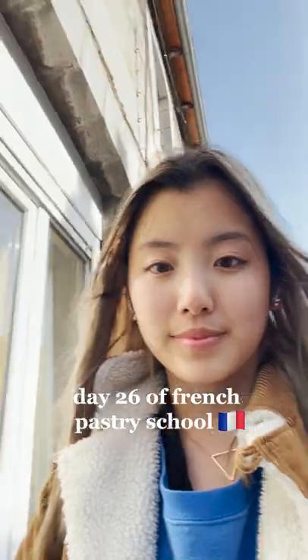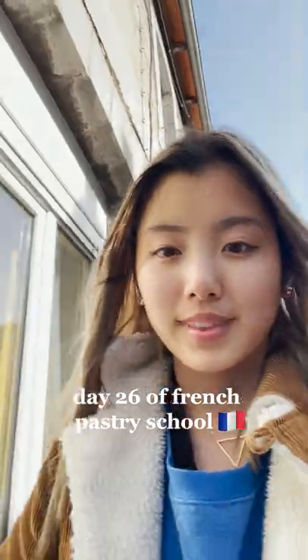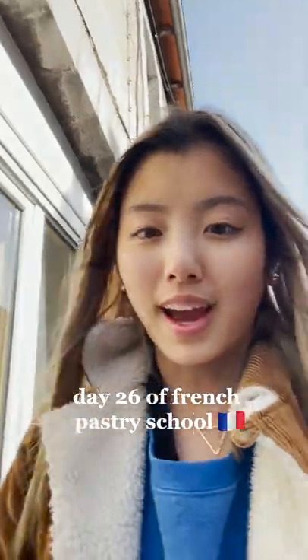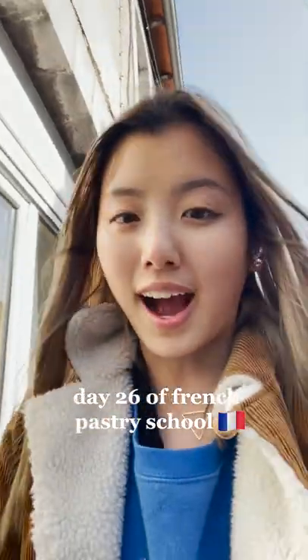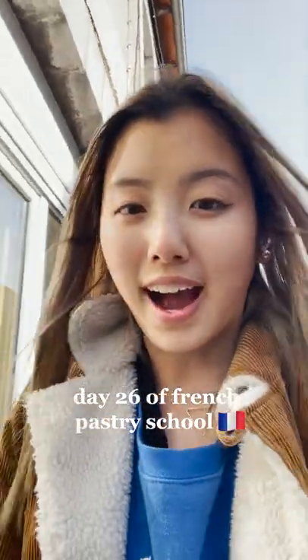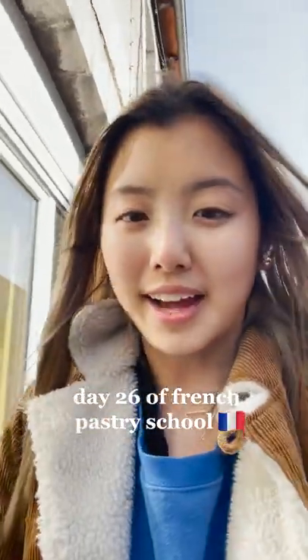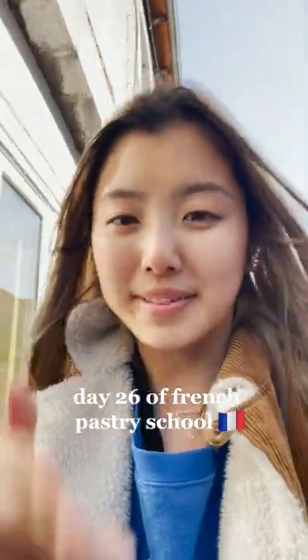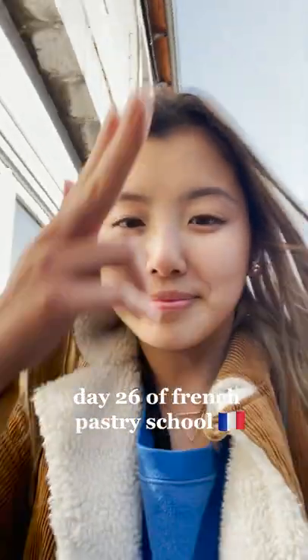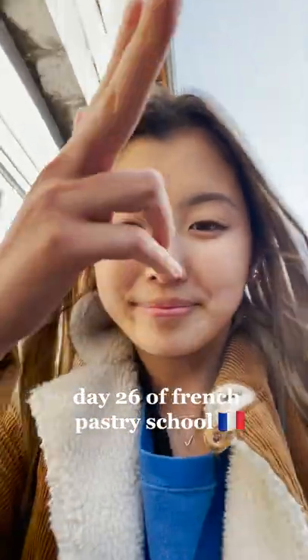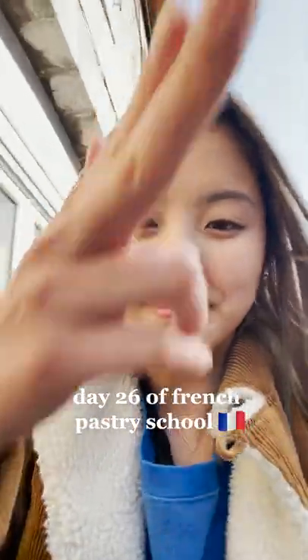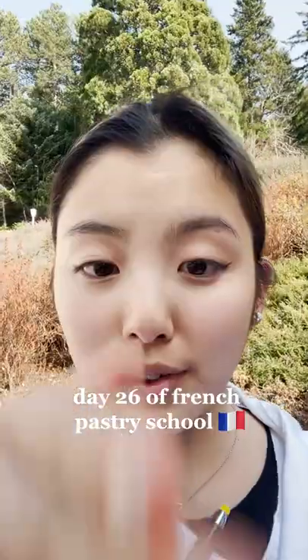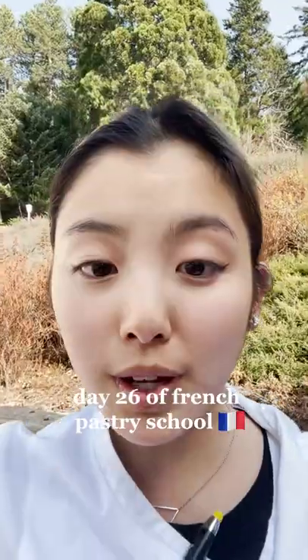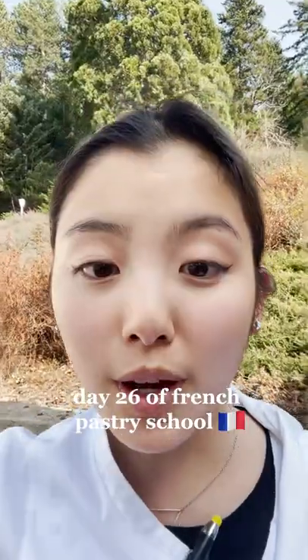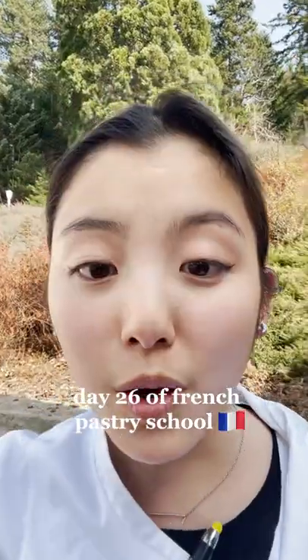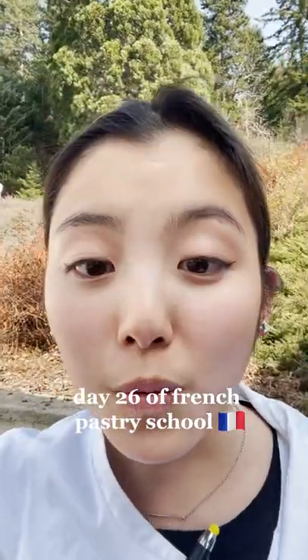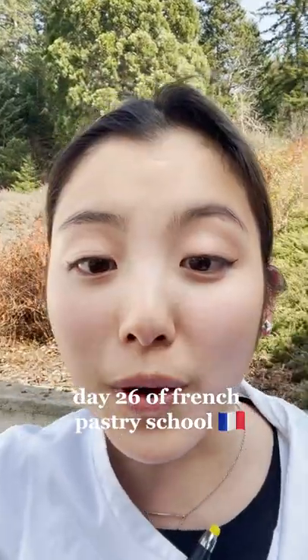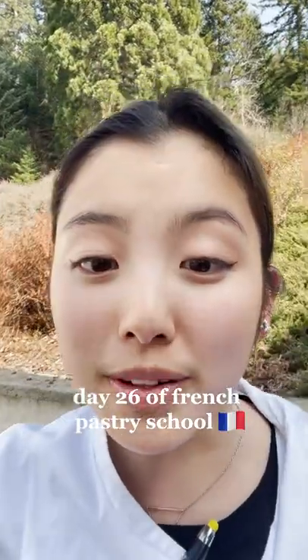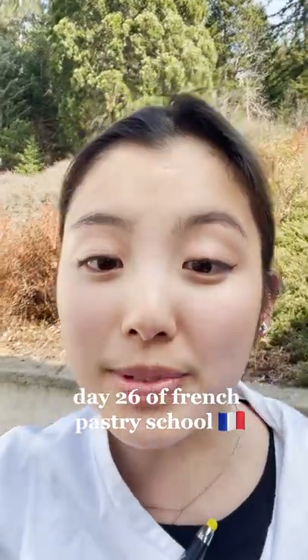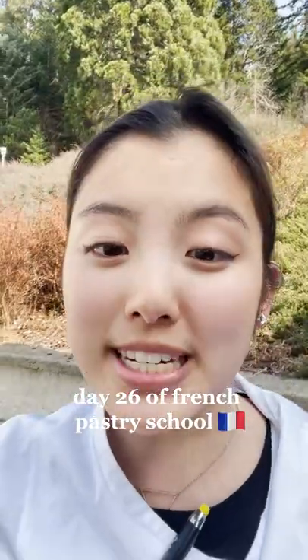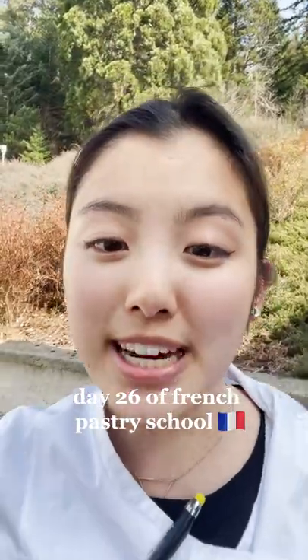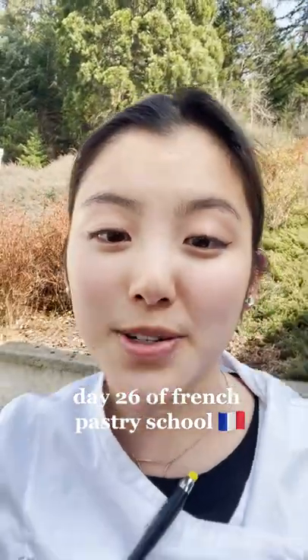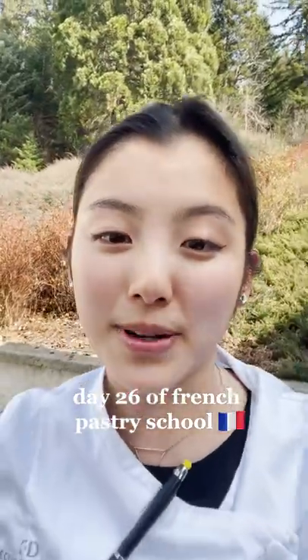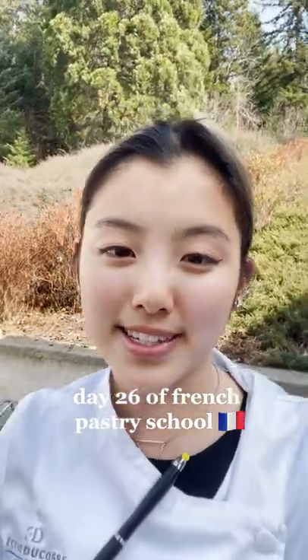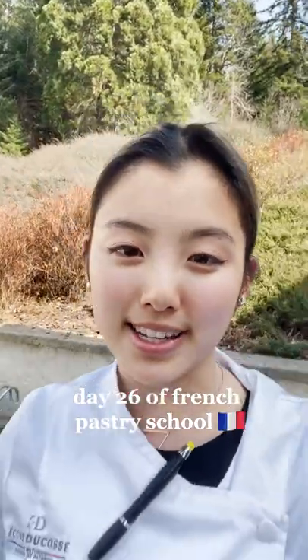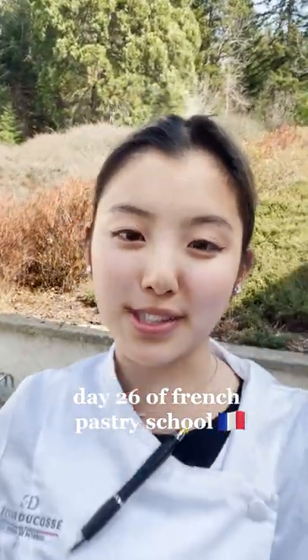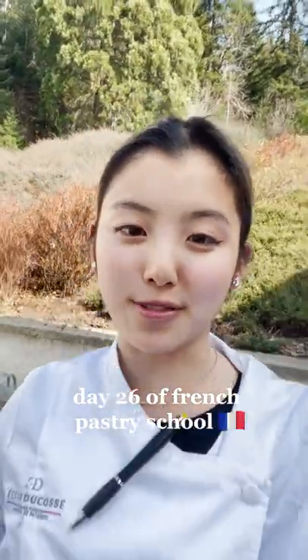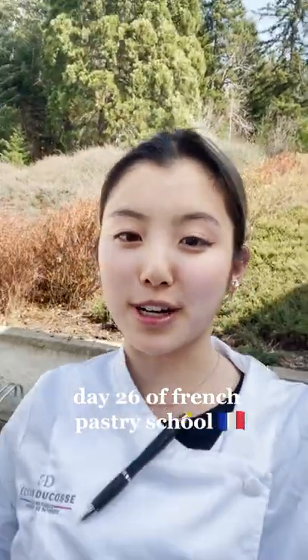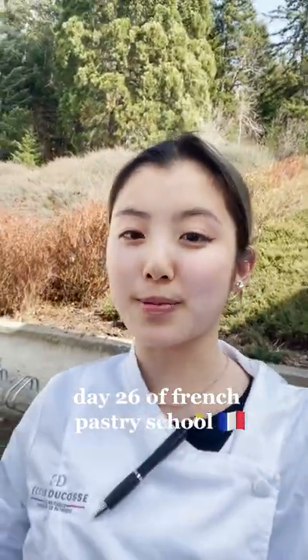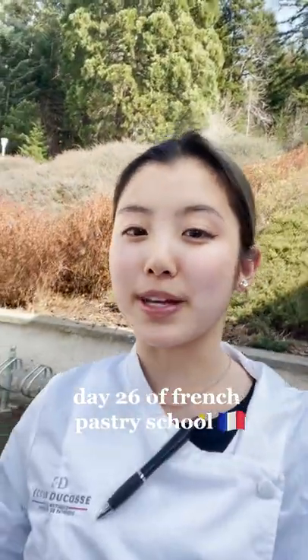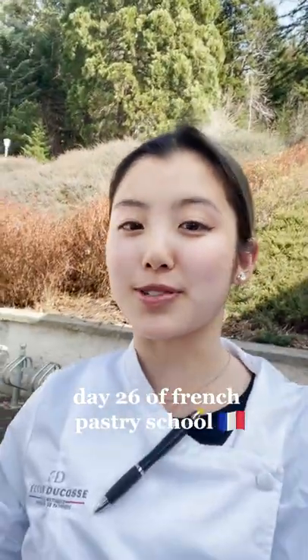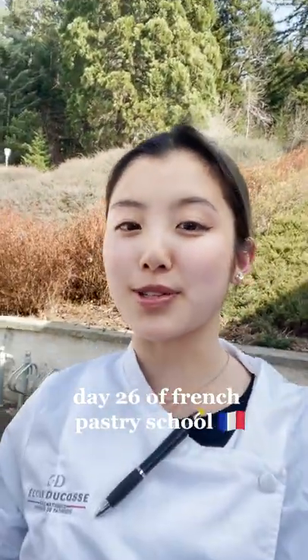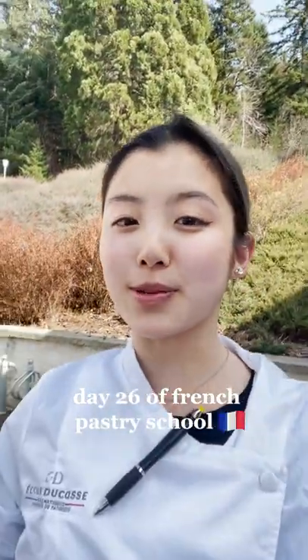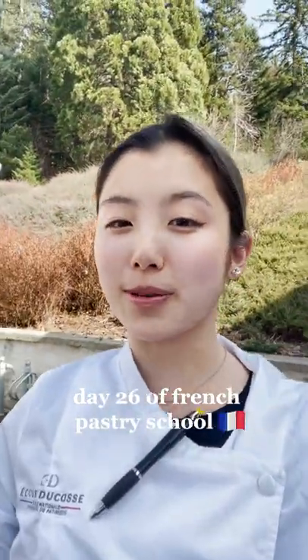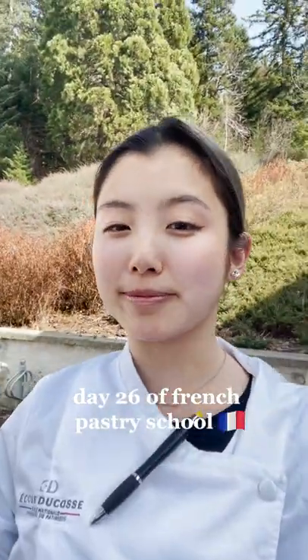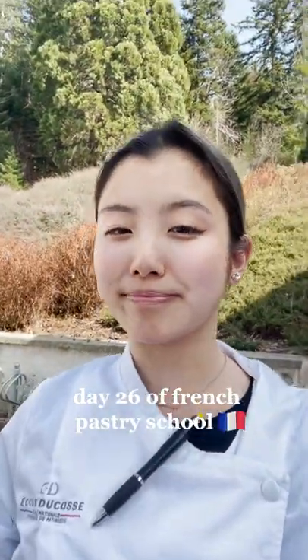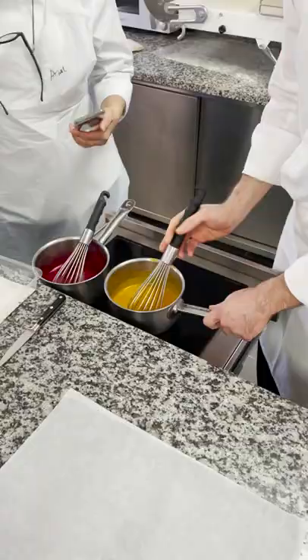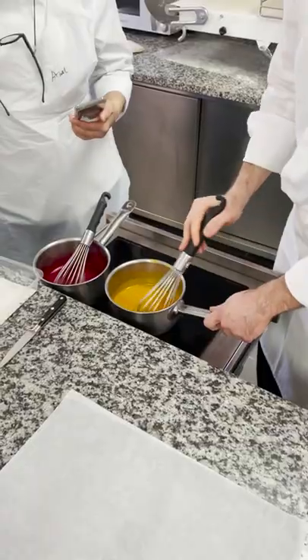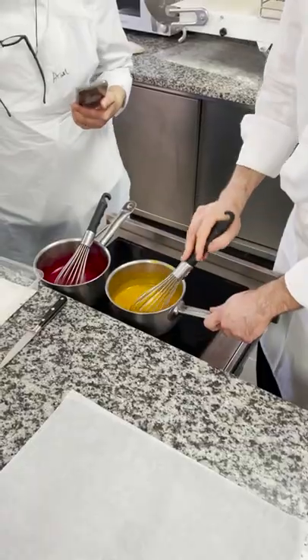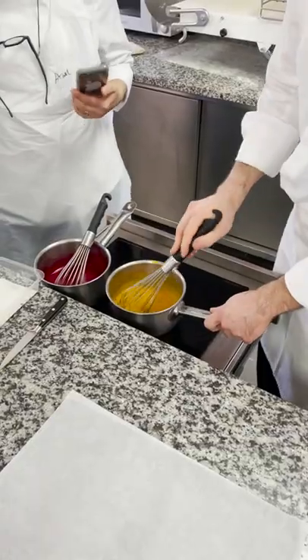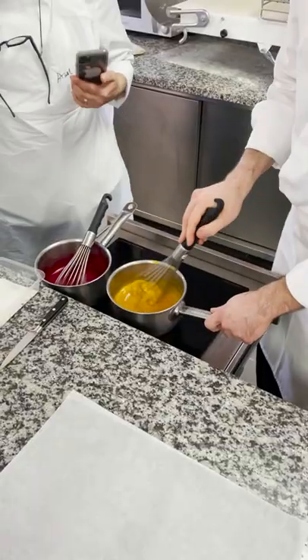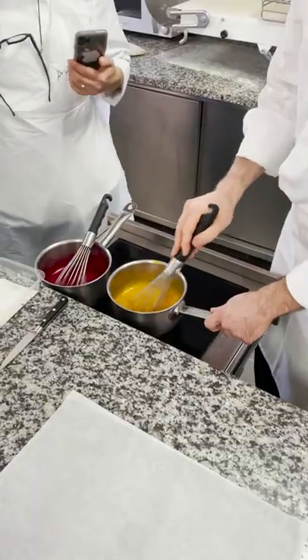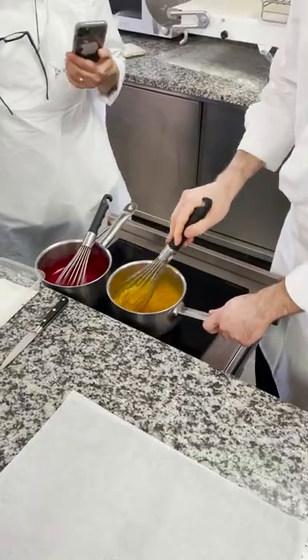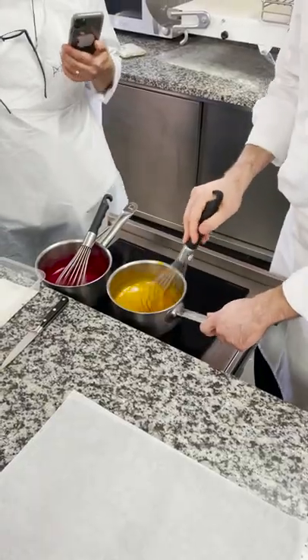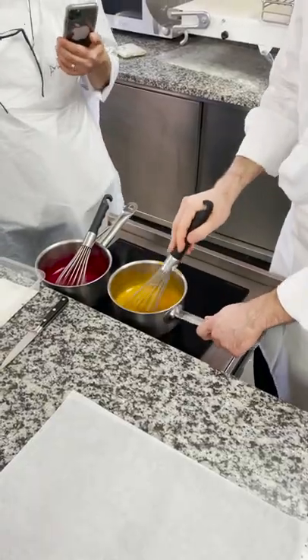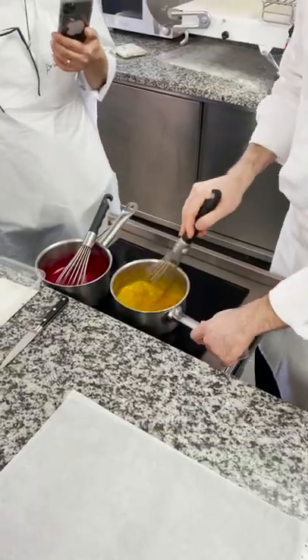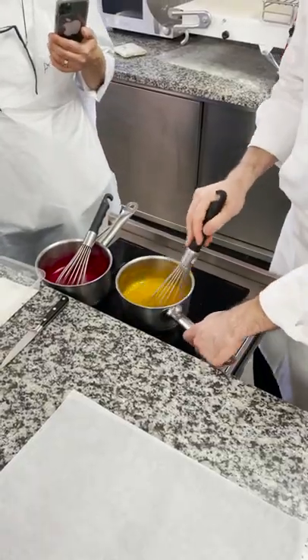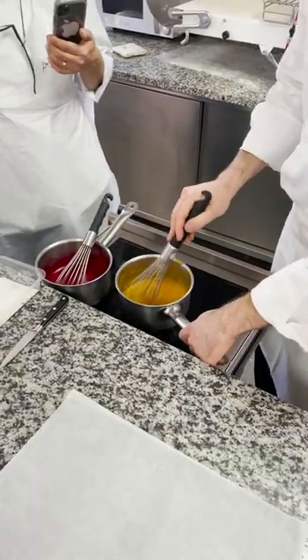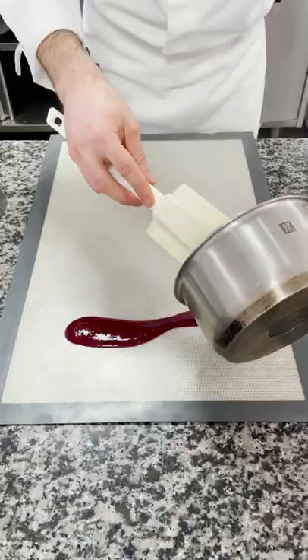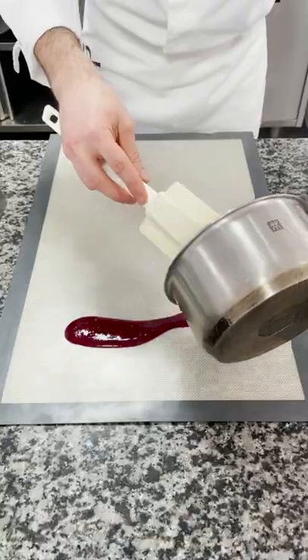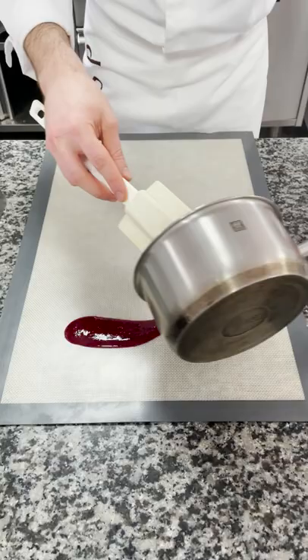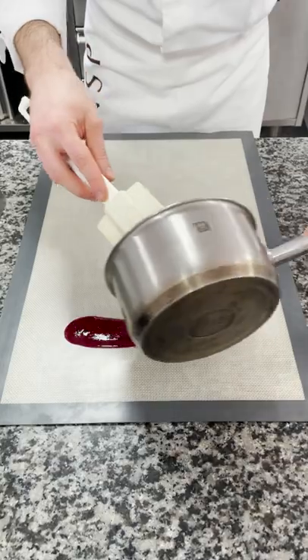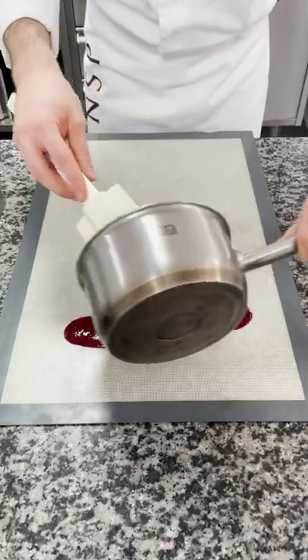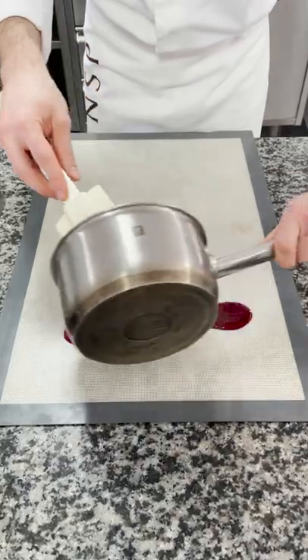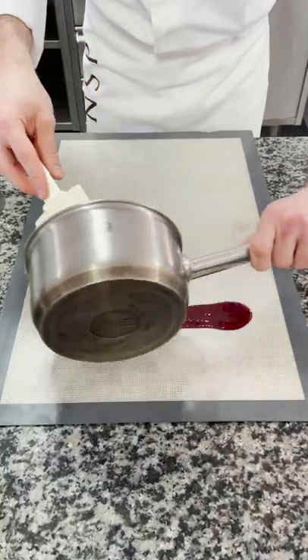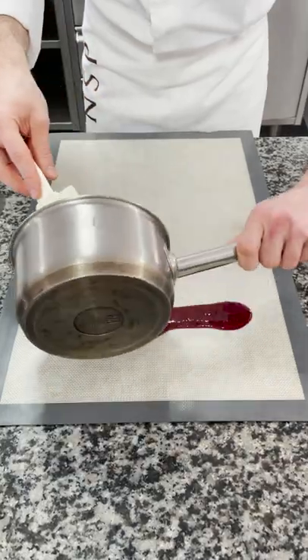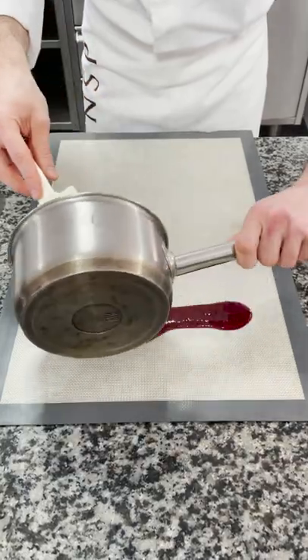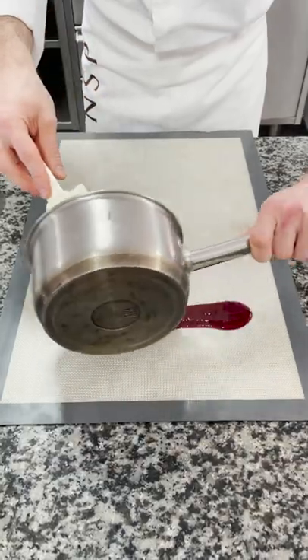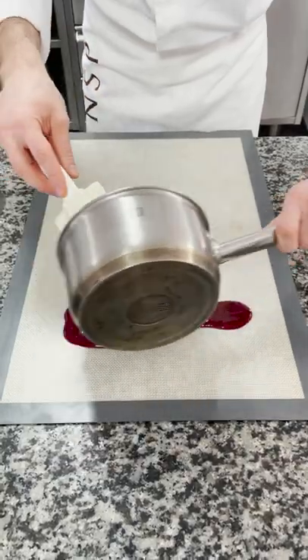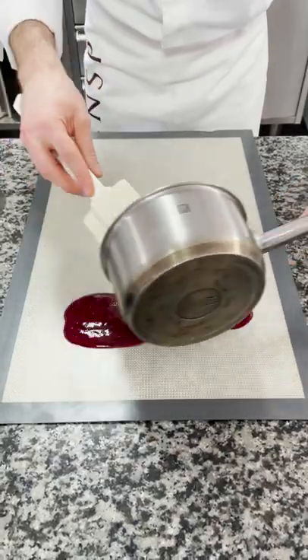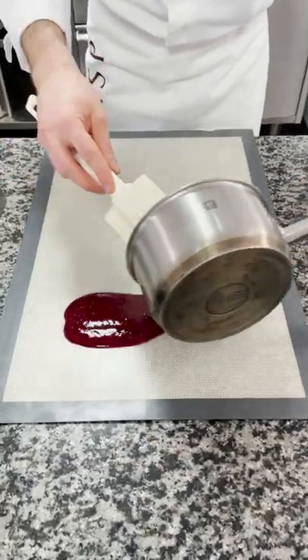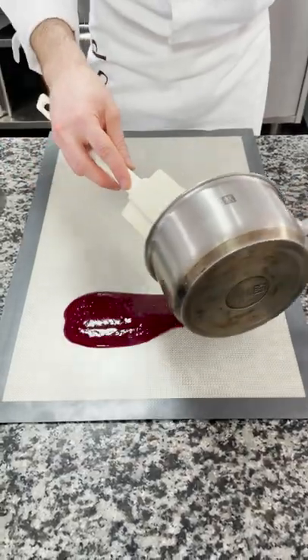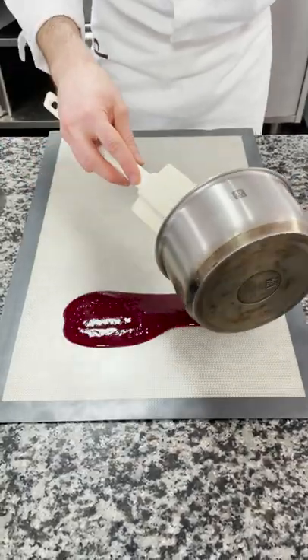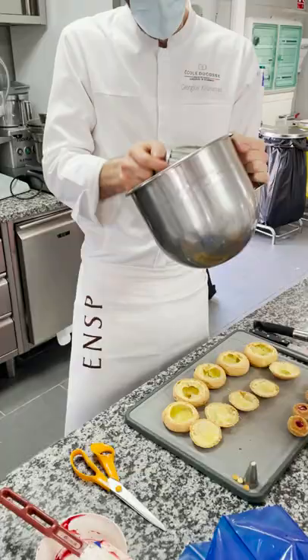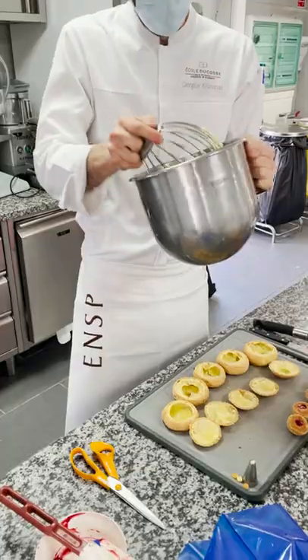Hi, welcome to day 26 of French pastry school. So today we finished two super fruity products.